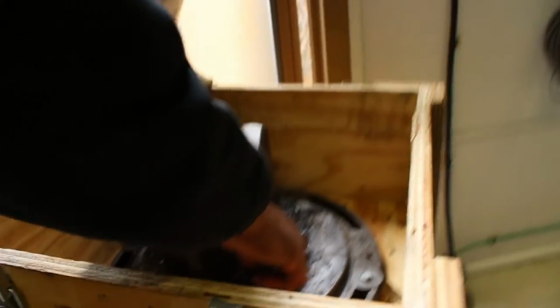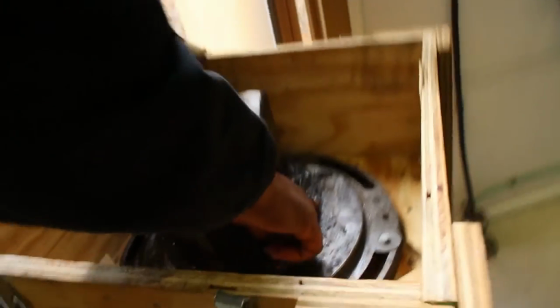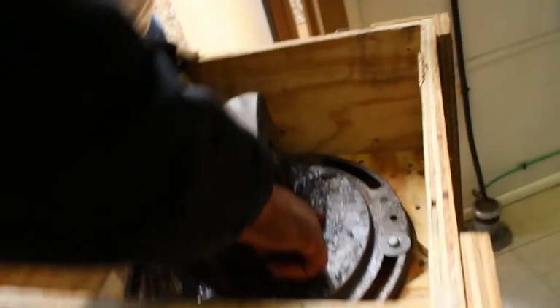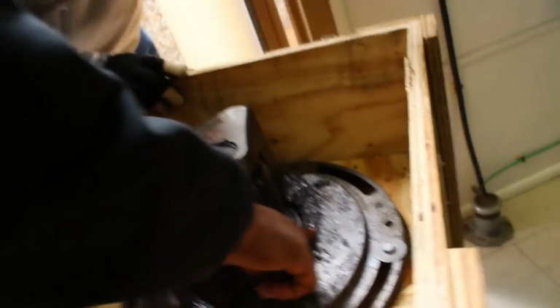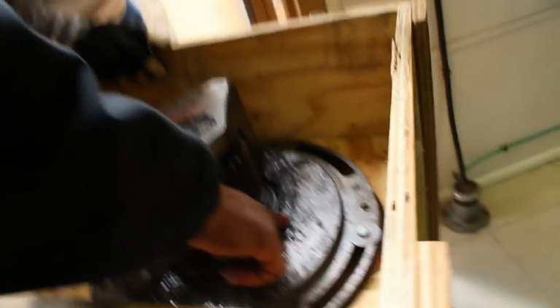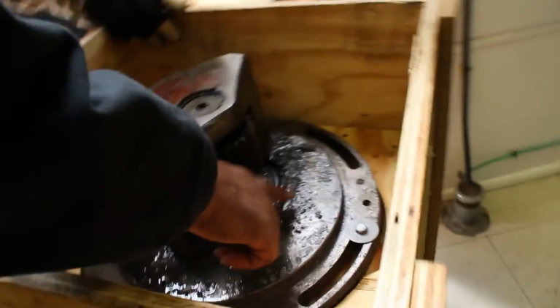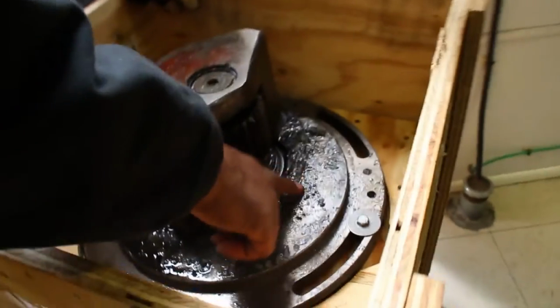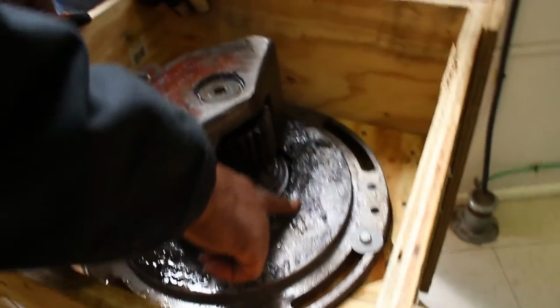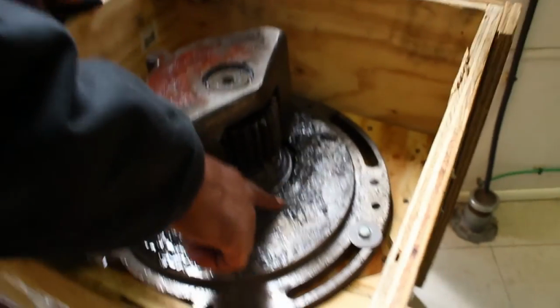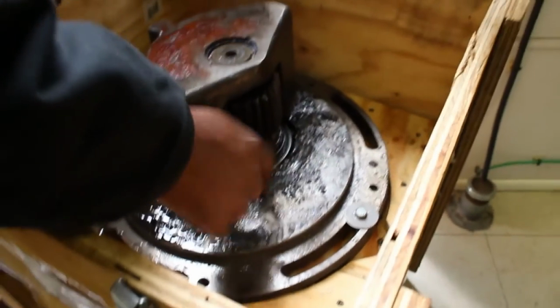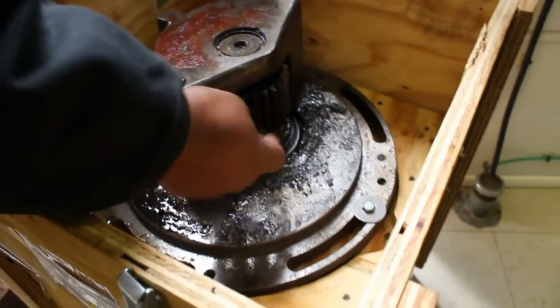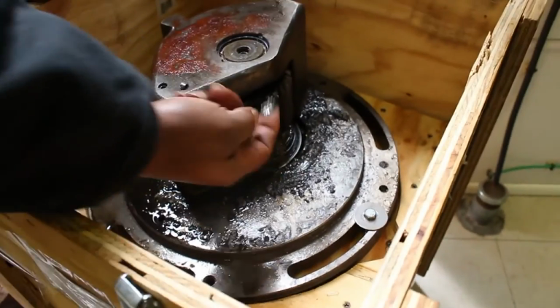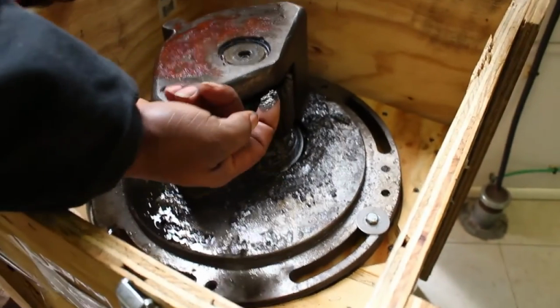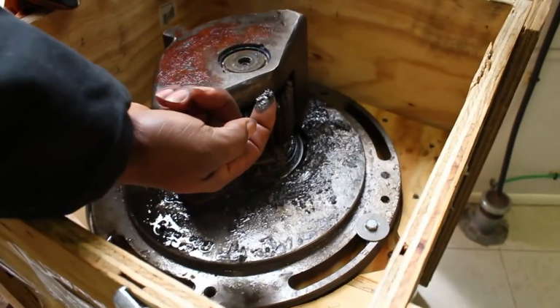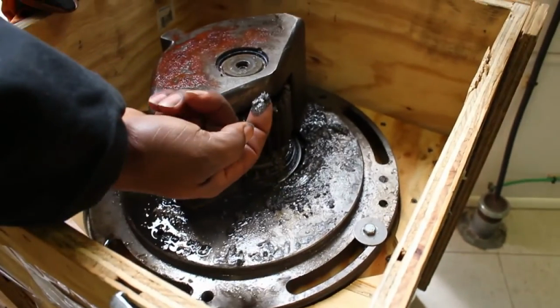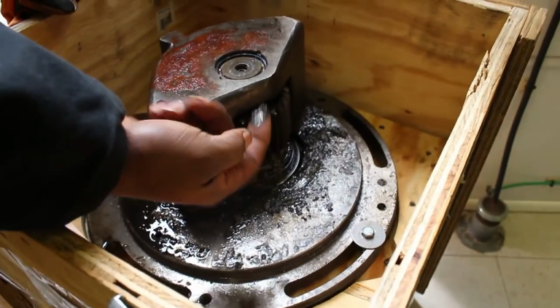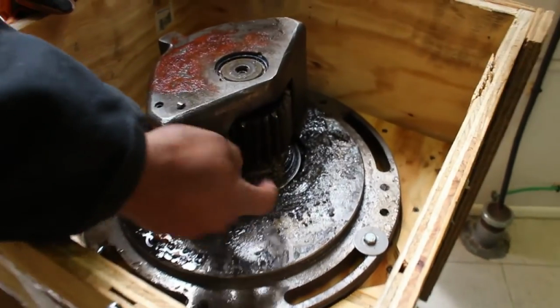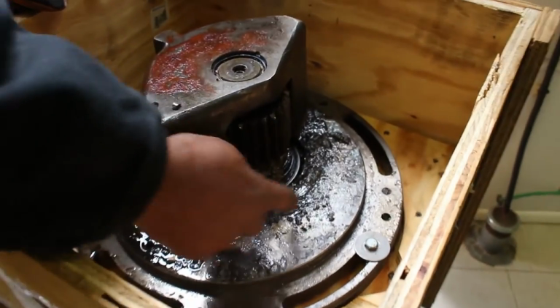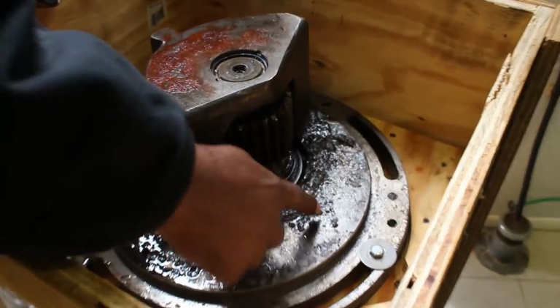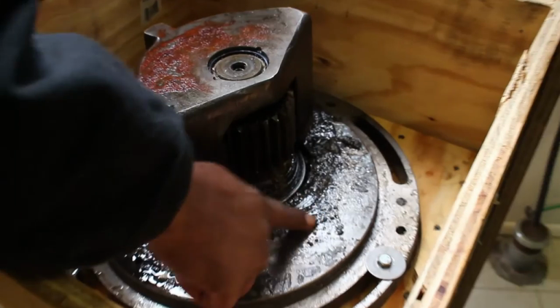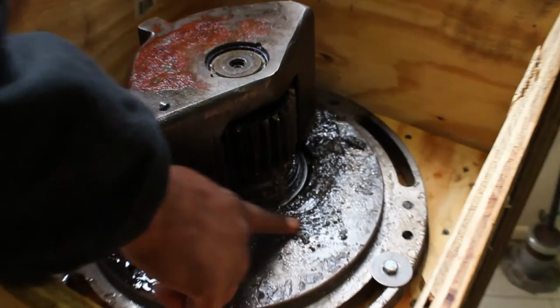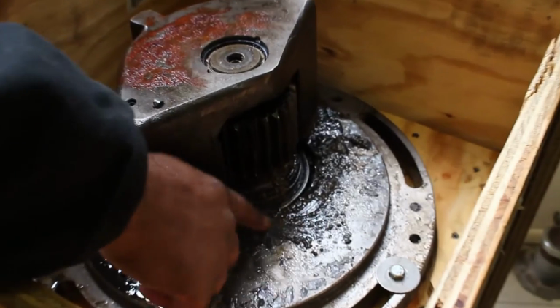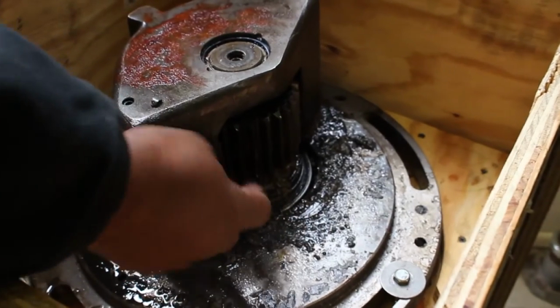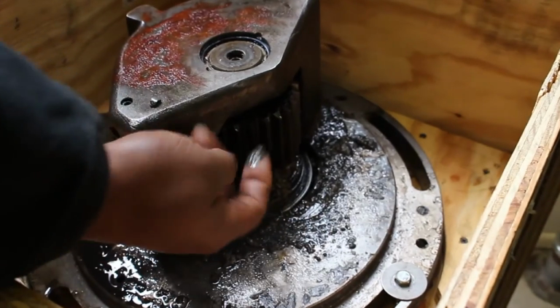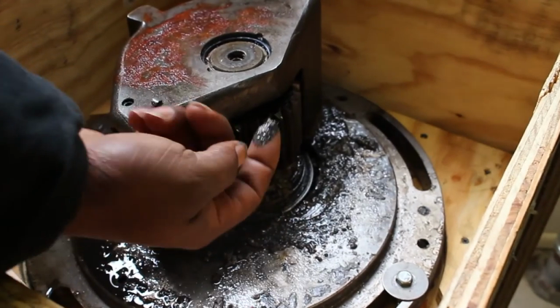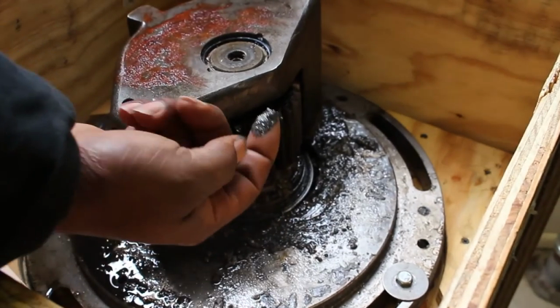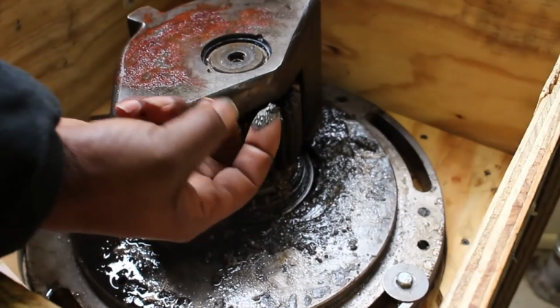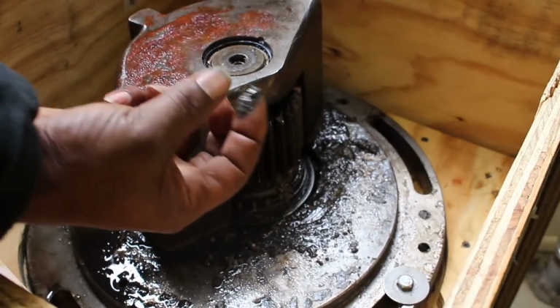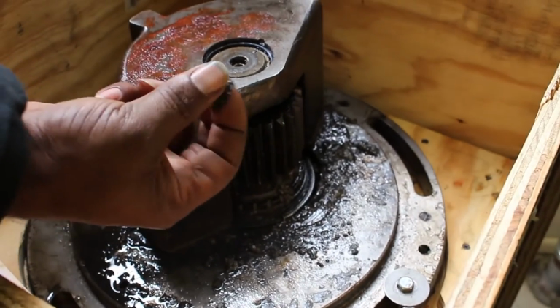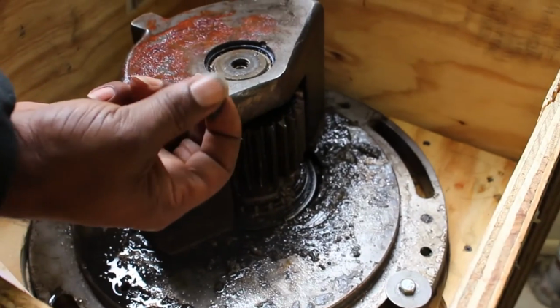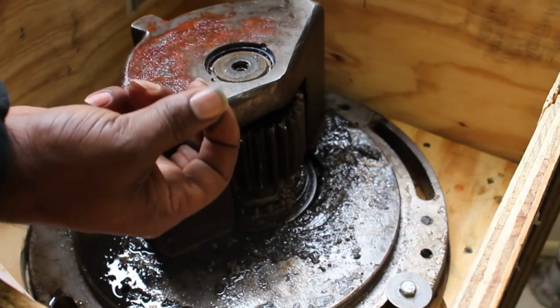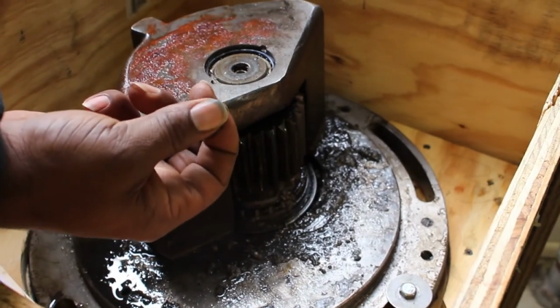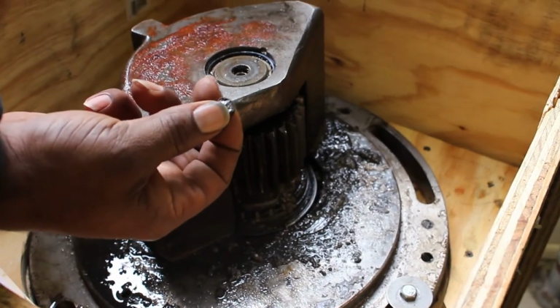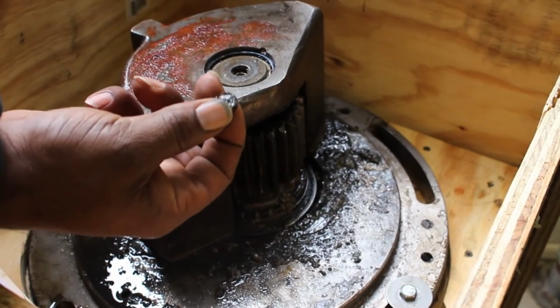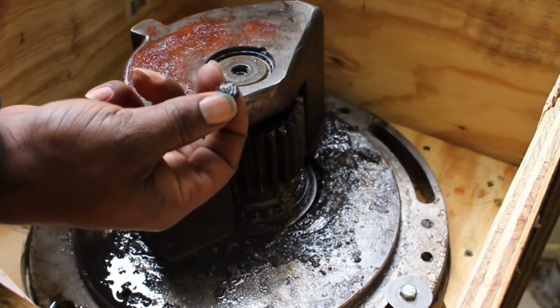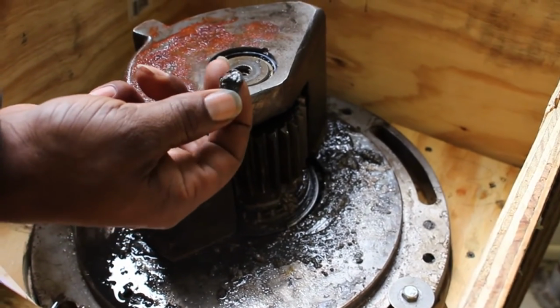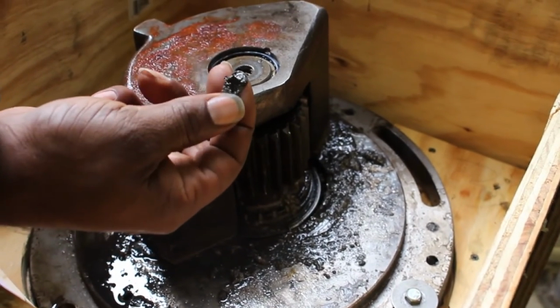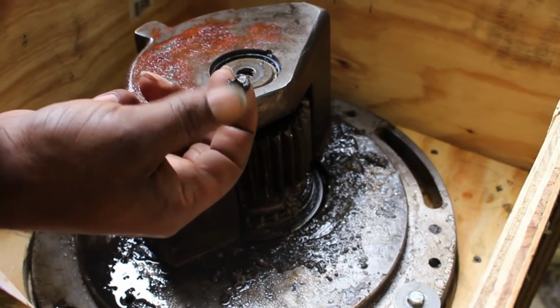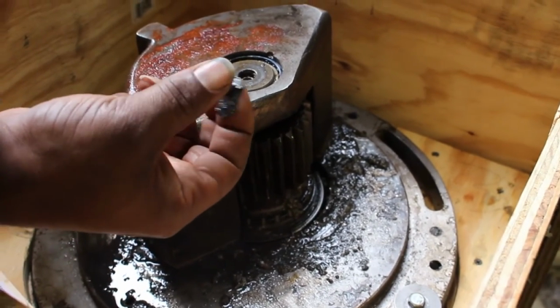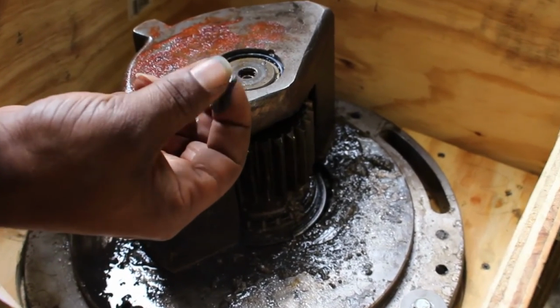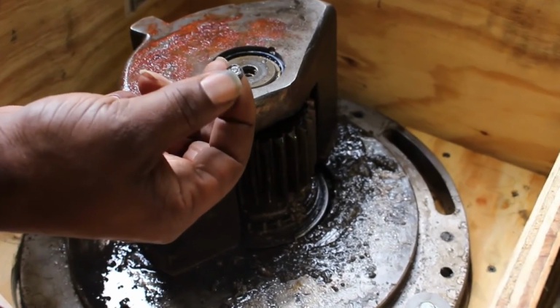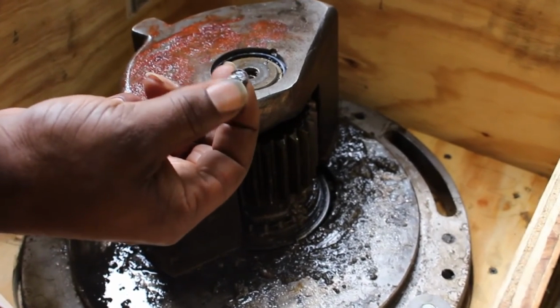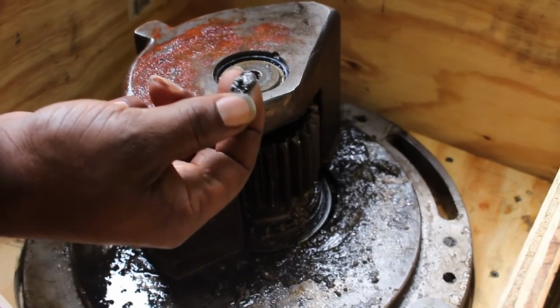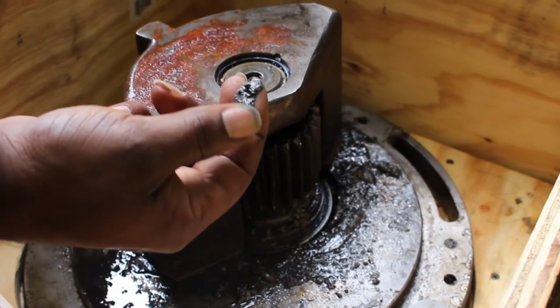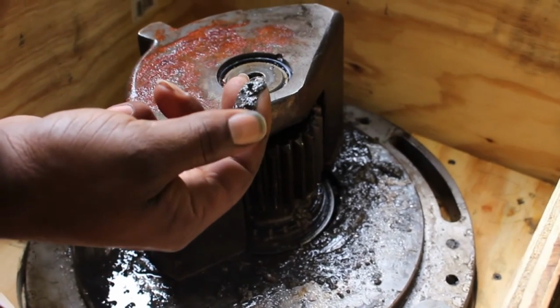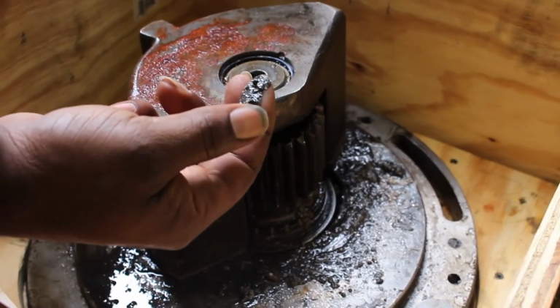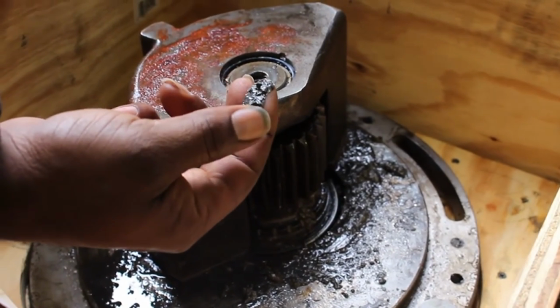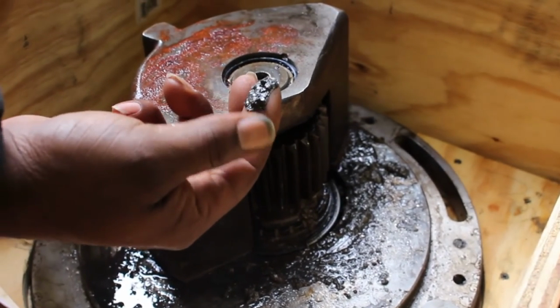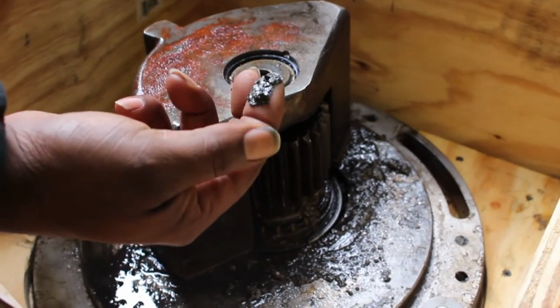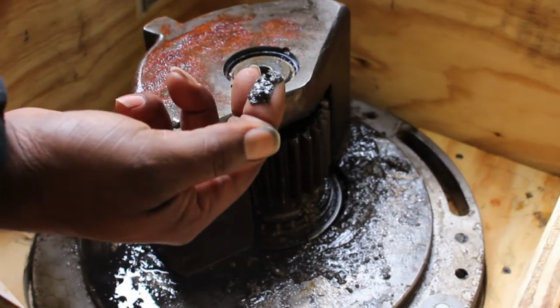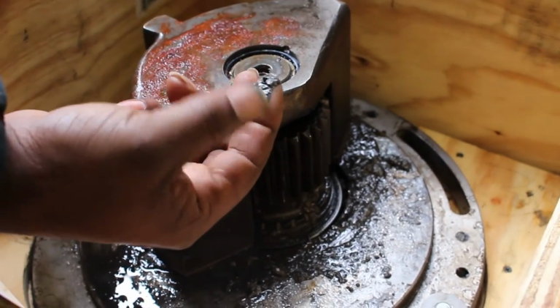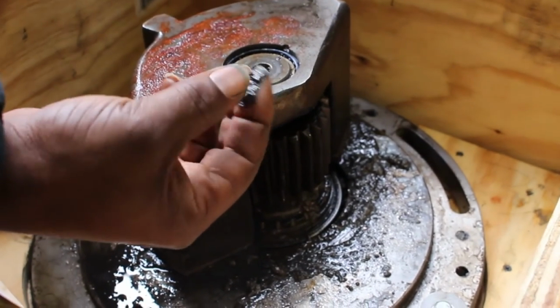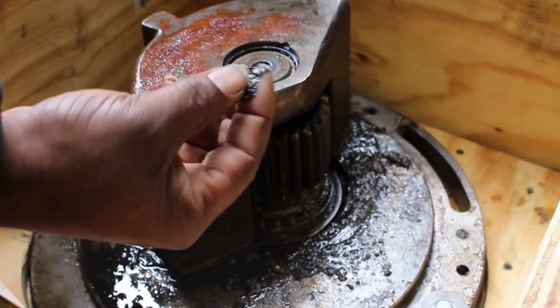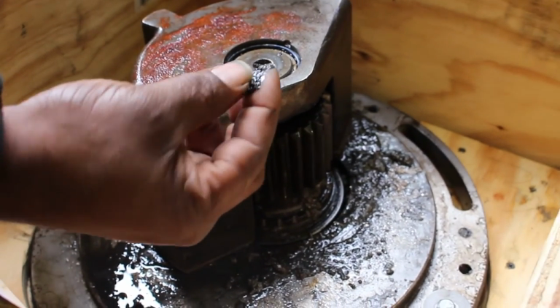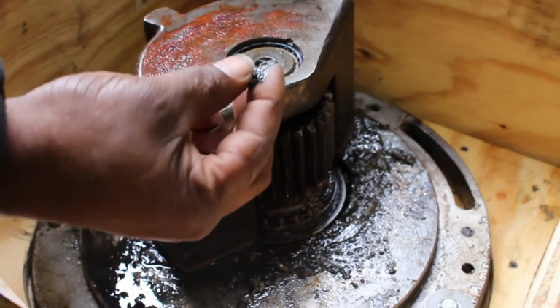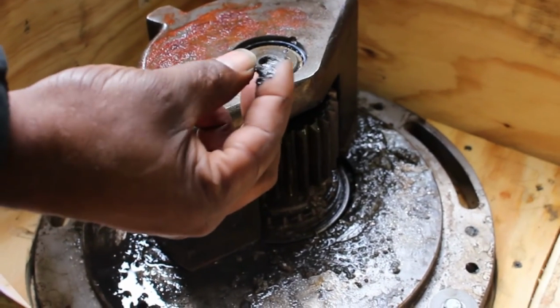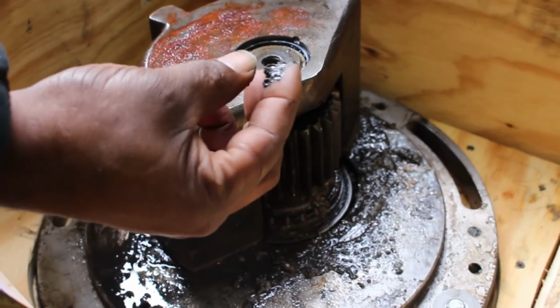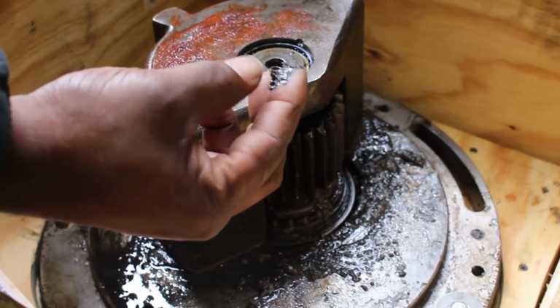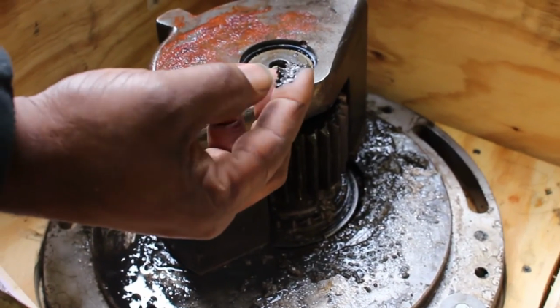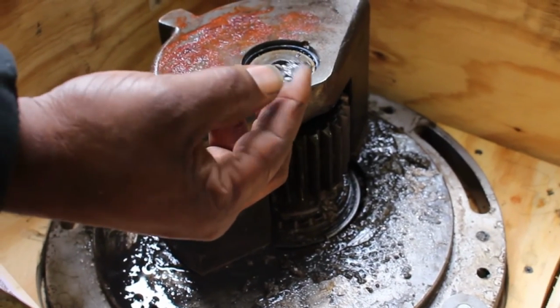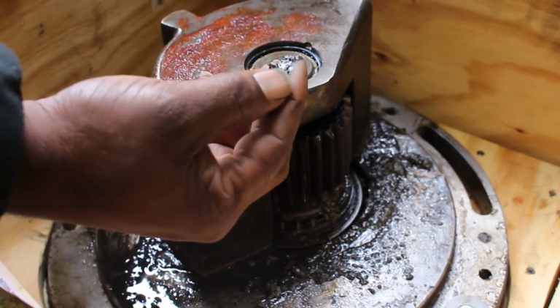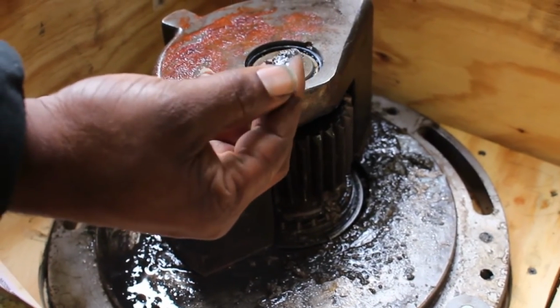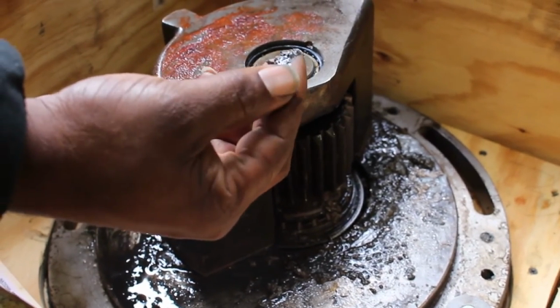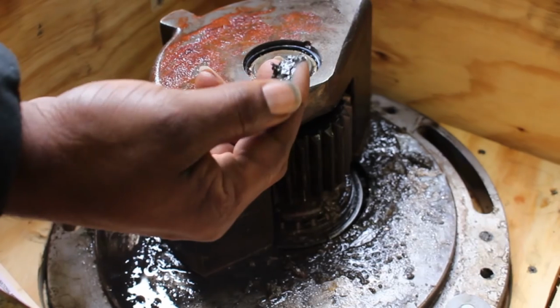This is what we expect to find inside when we get upstairs: a lot of chunks, metal, plastic shavings, and slivers from the deteriorating gear.